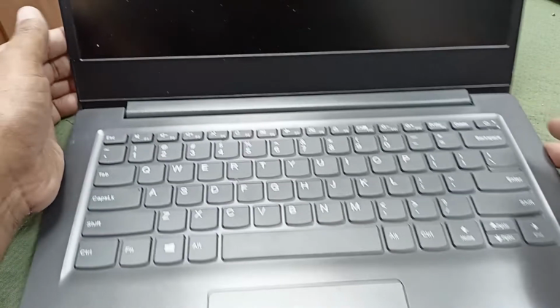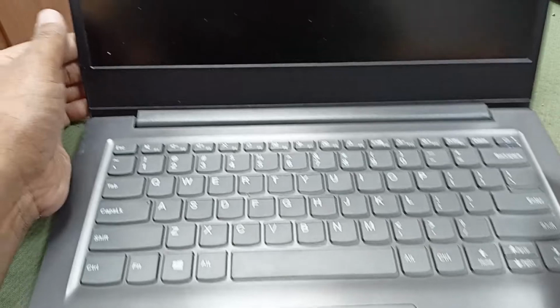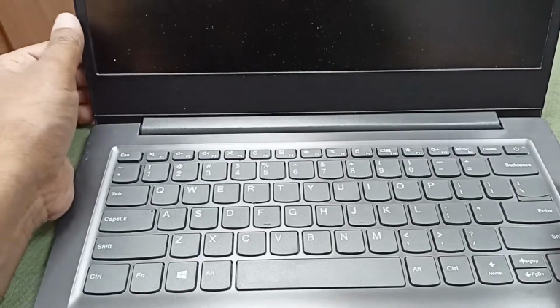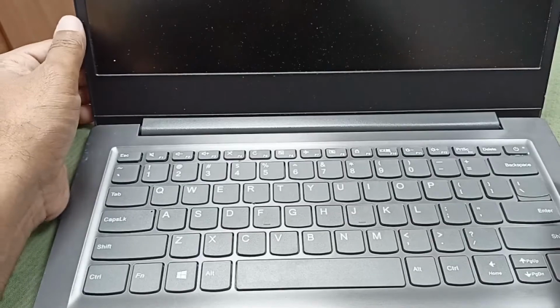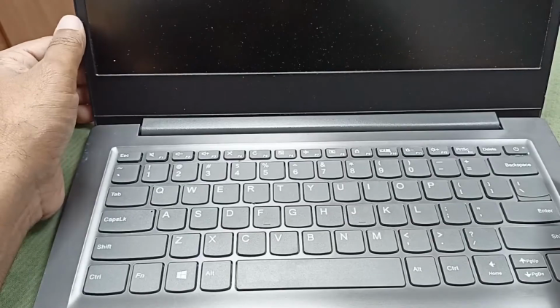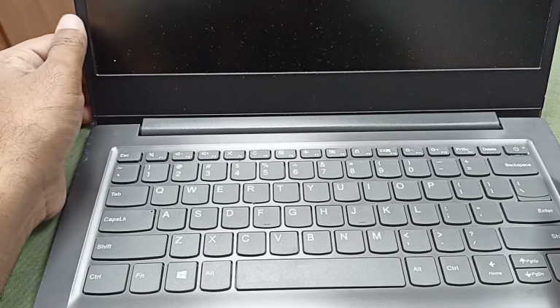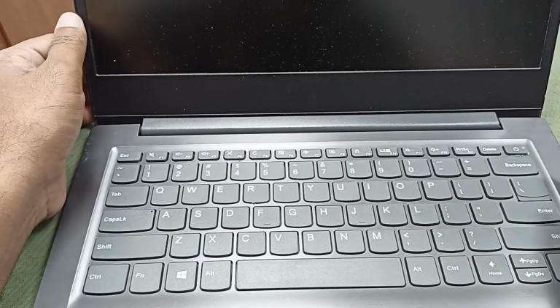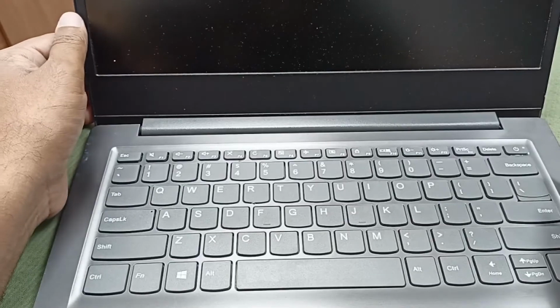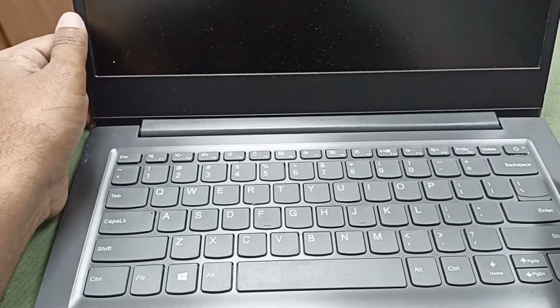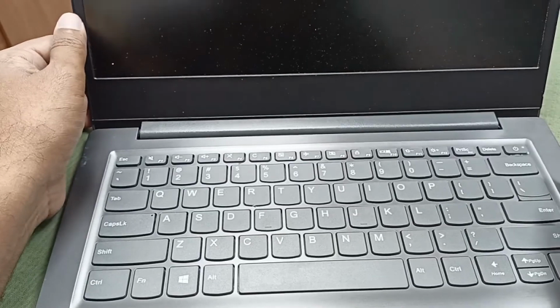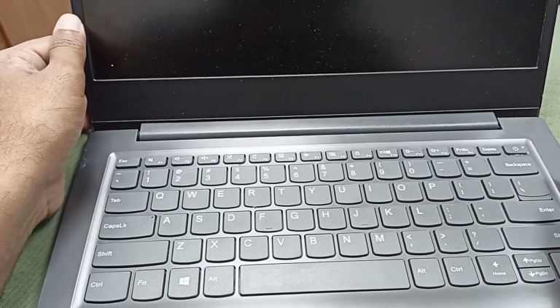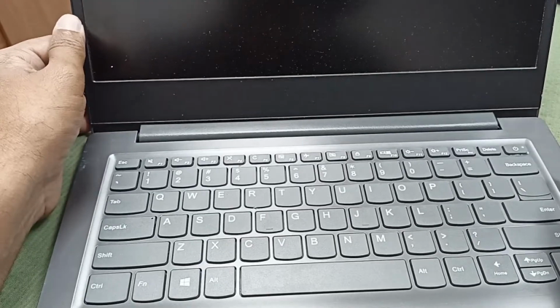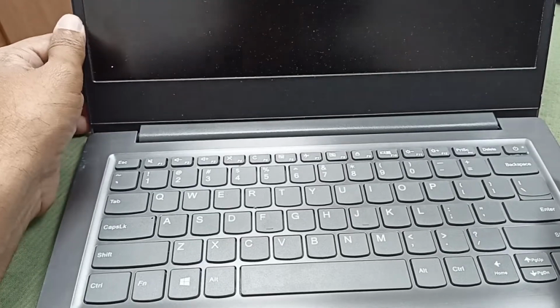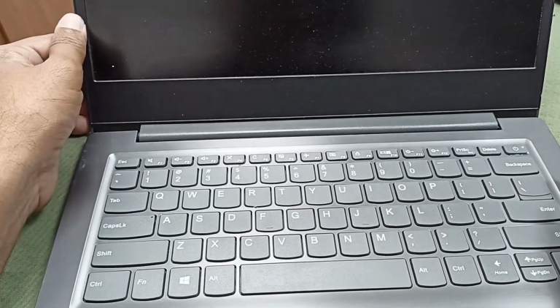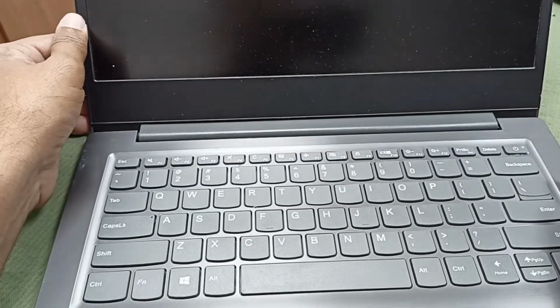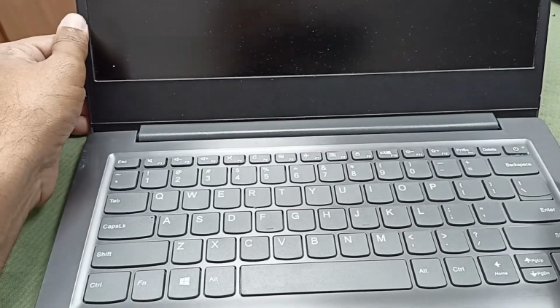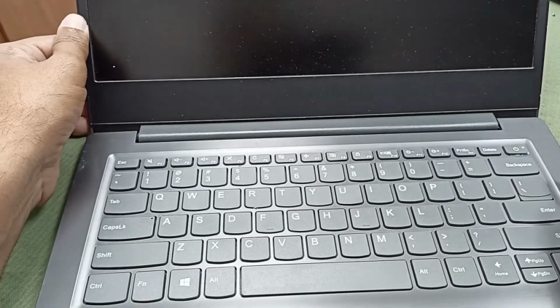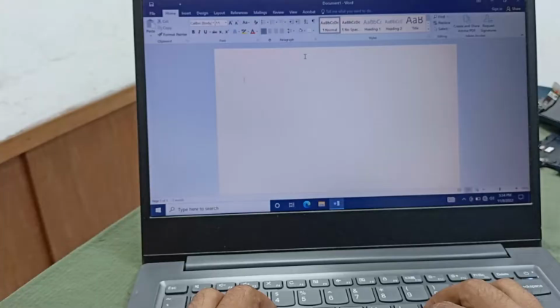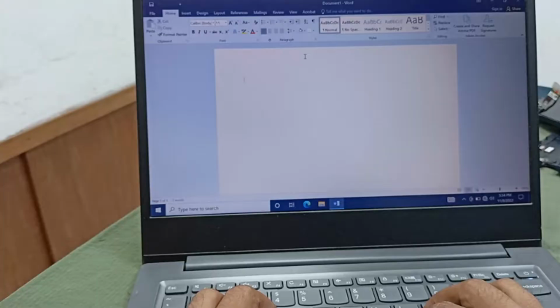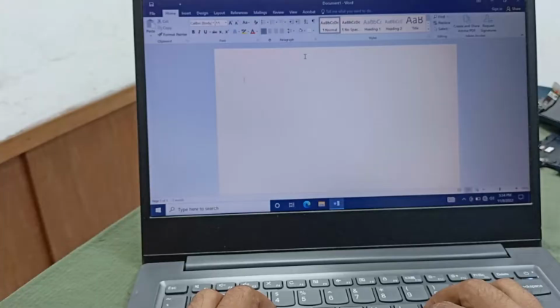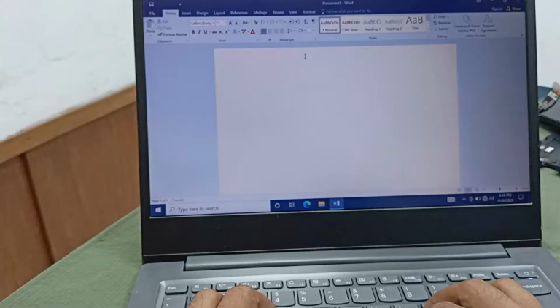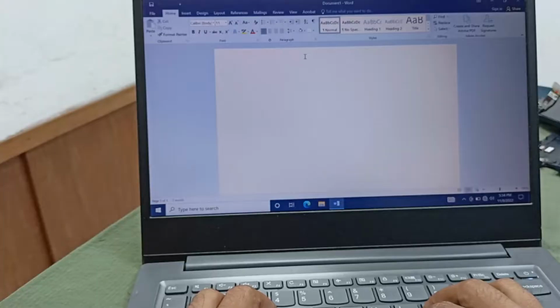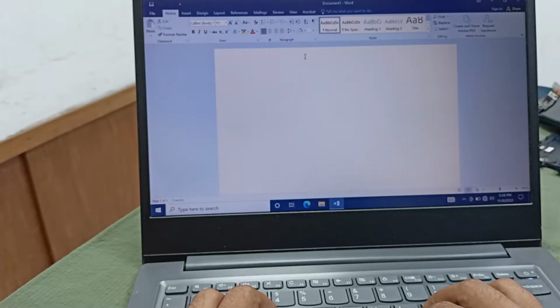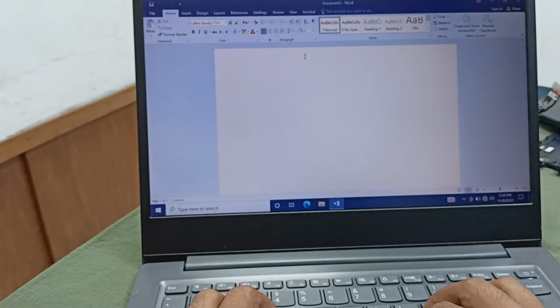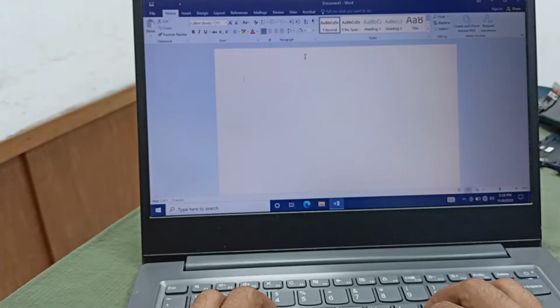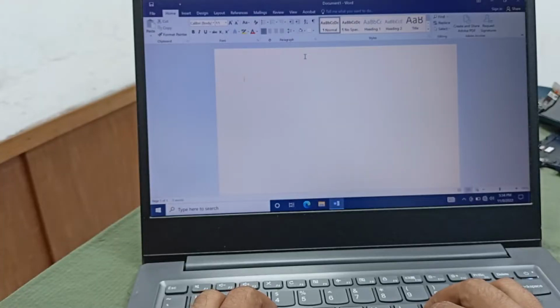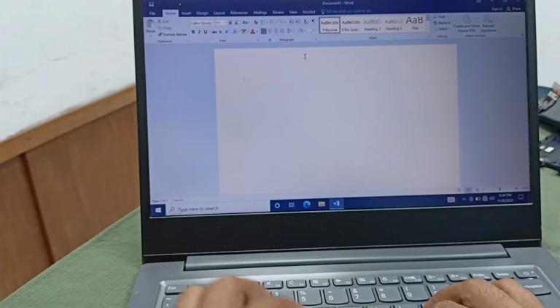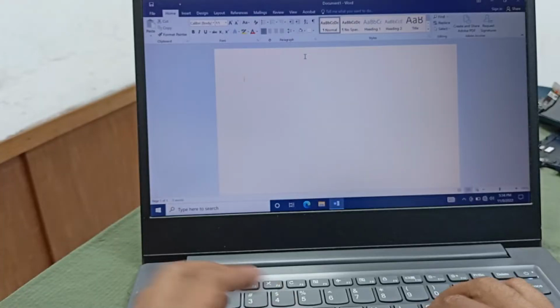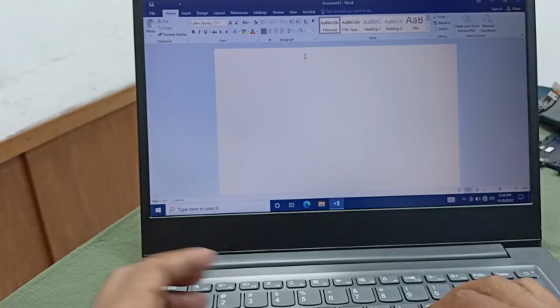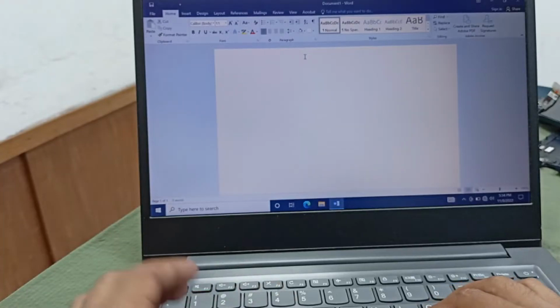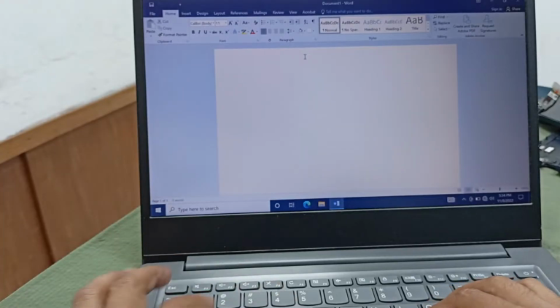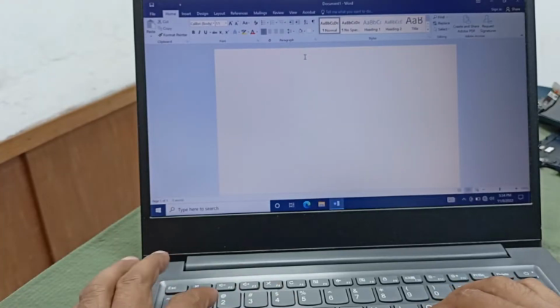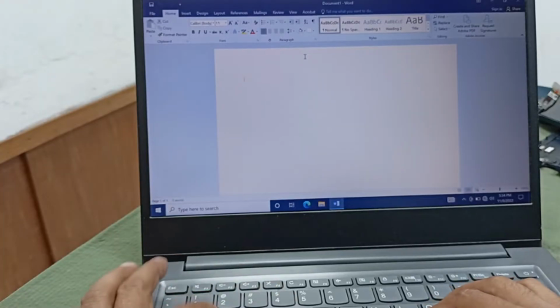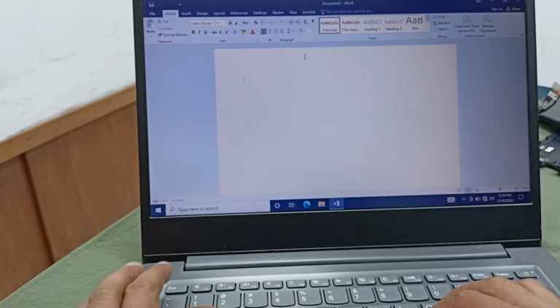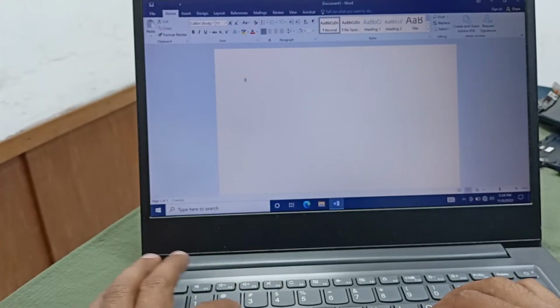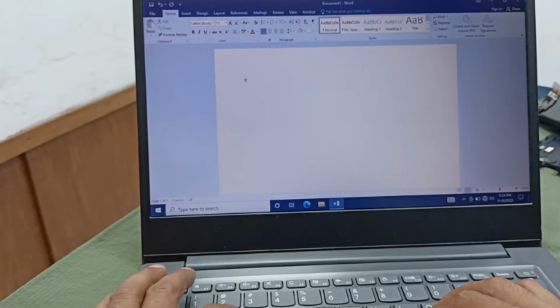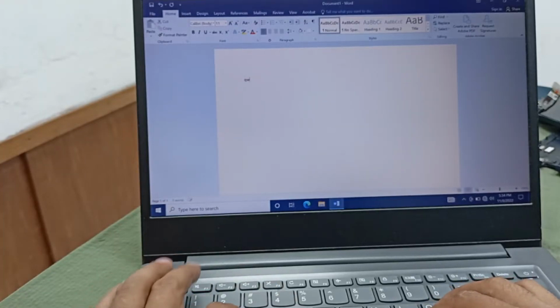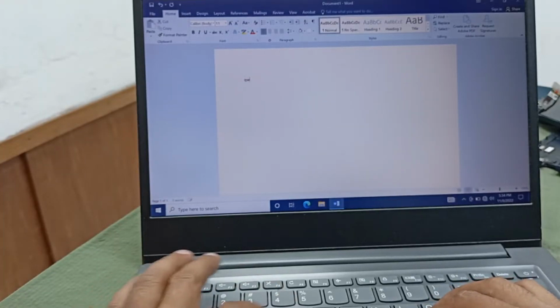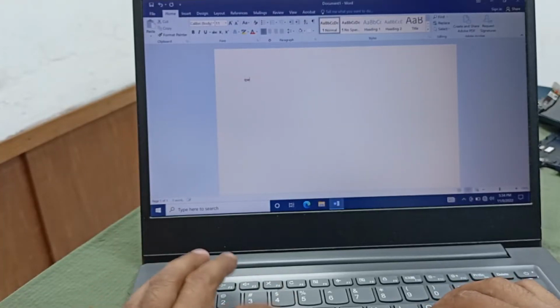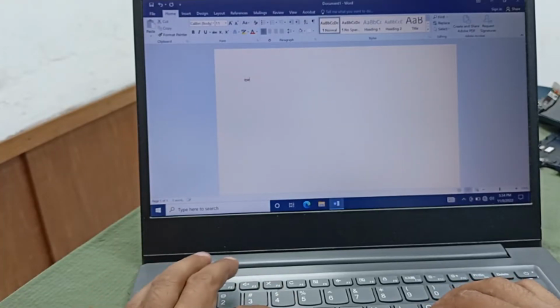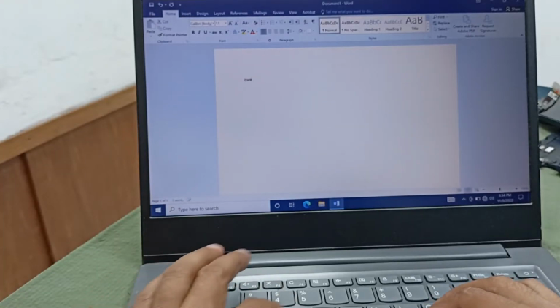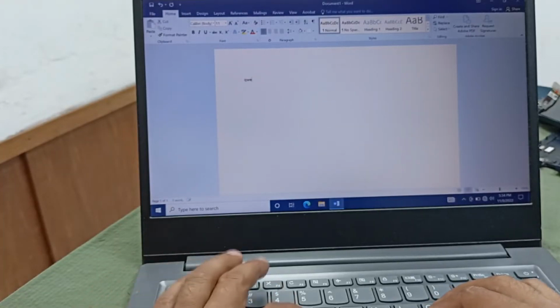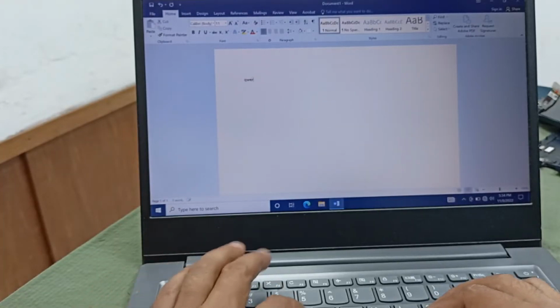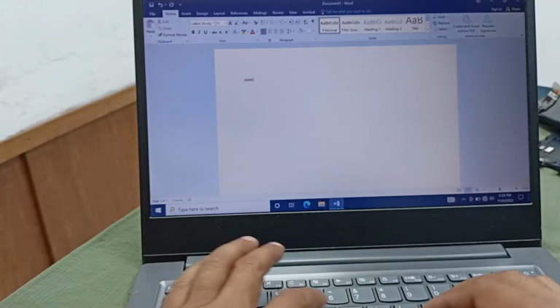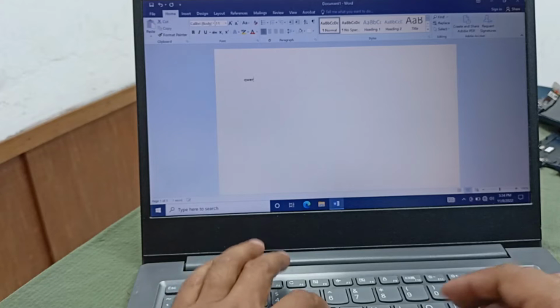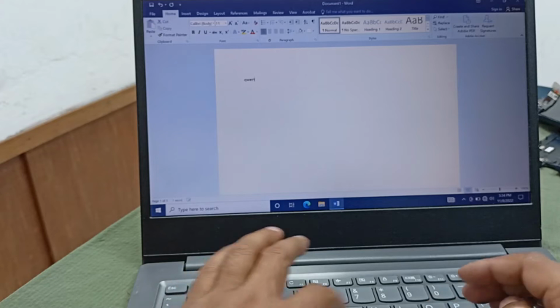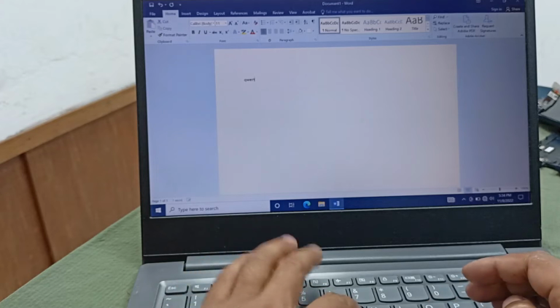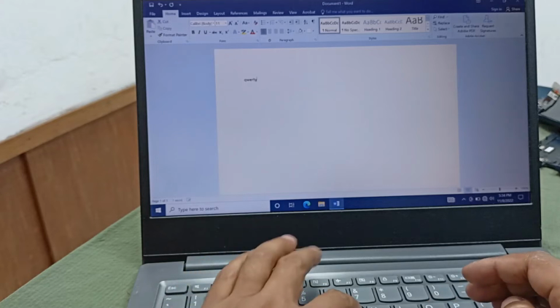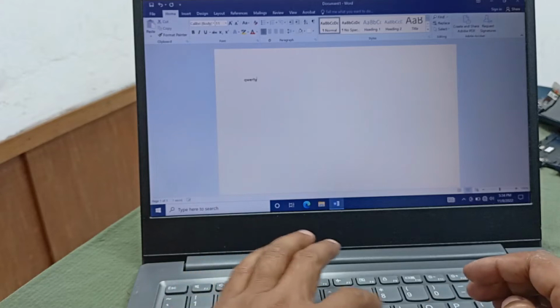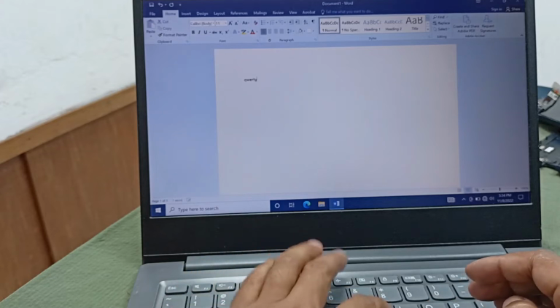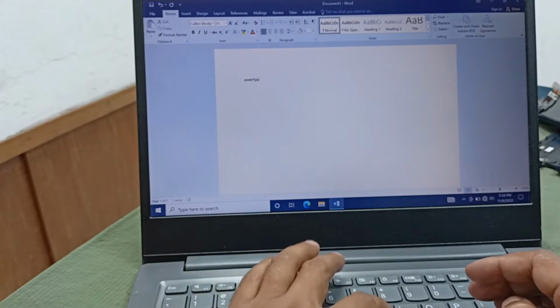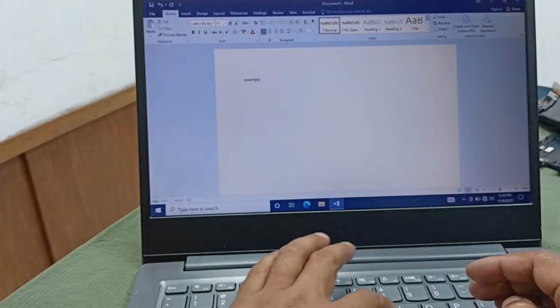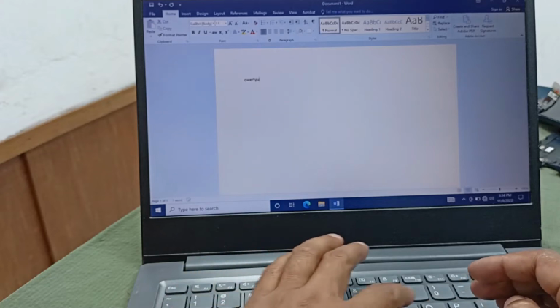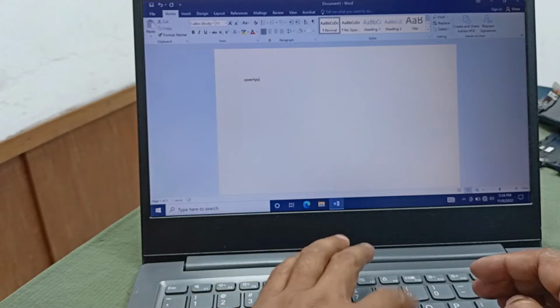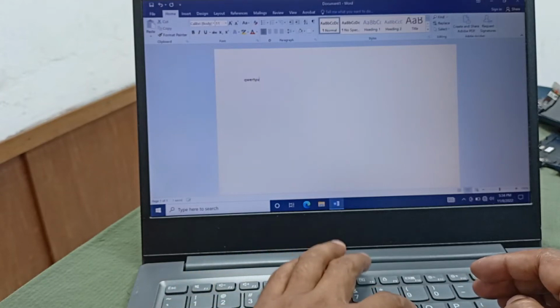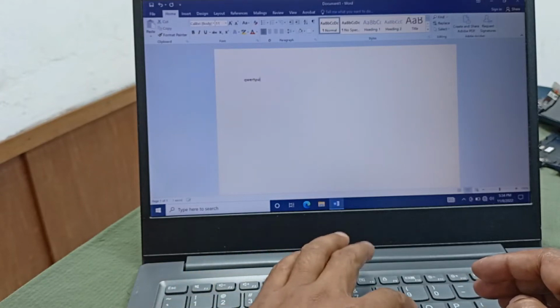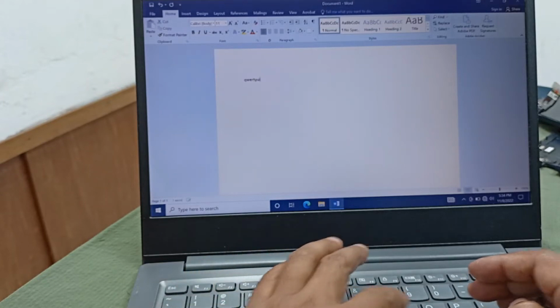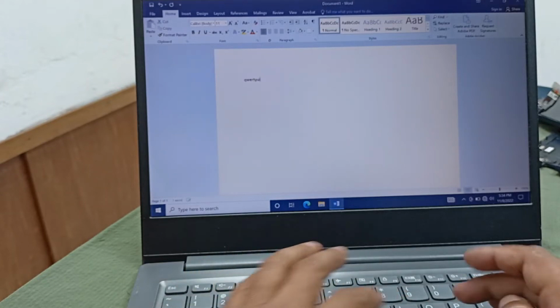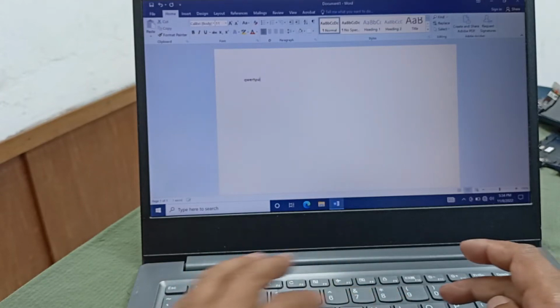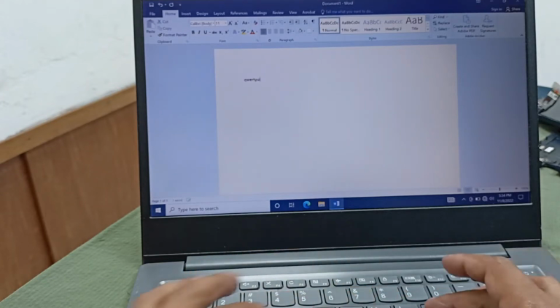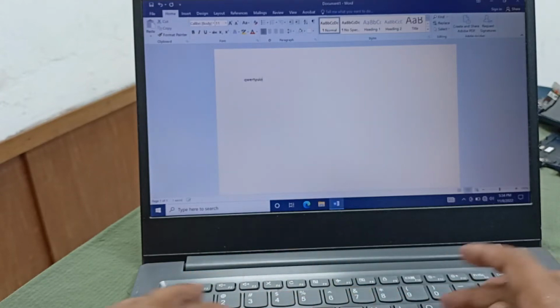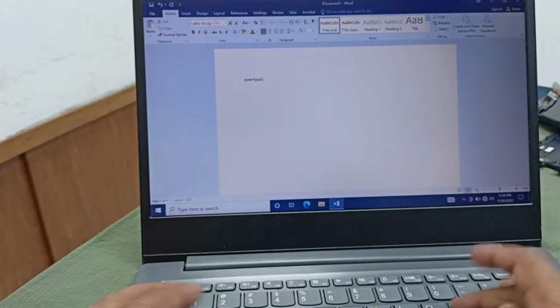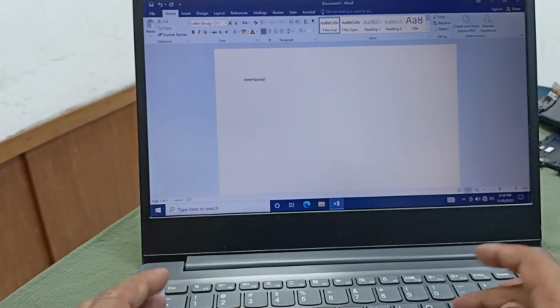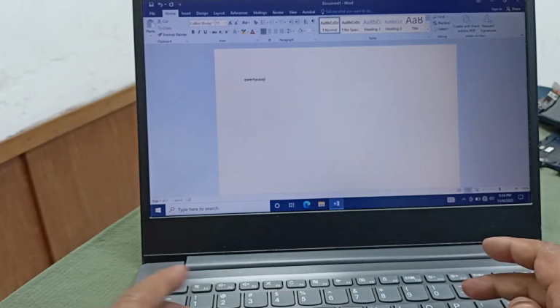Power is turning on, let's check this keyboard — it's working or not. Q, W, E, R, D, Y, U, I, O.